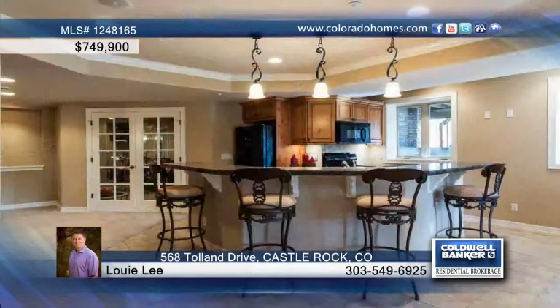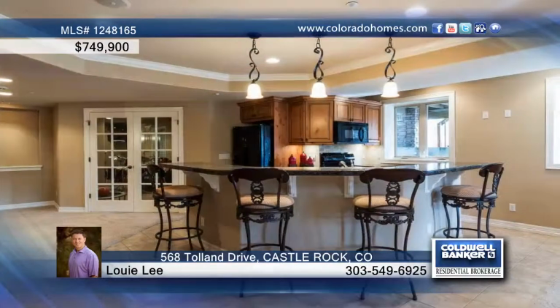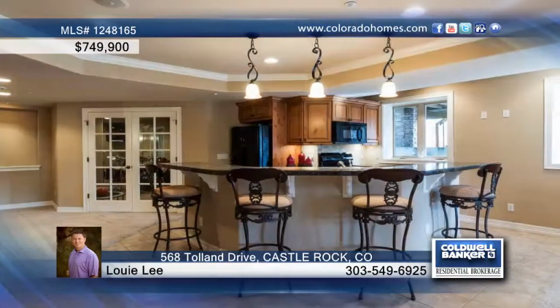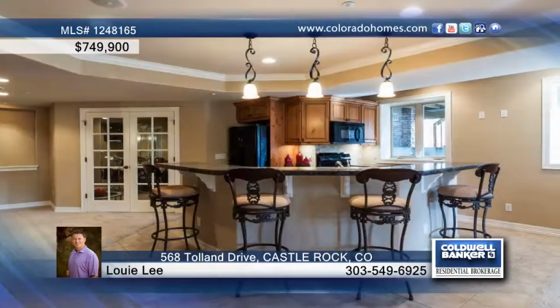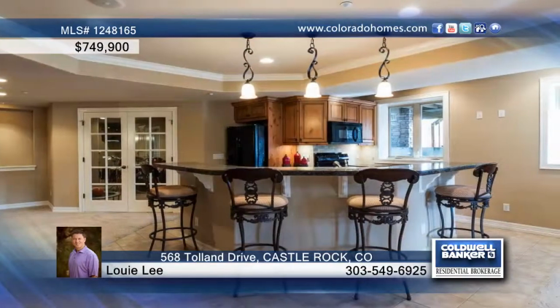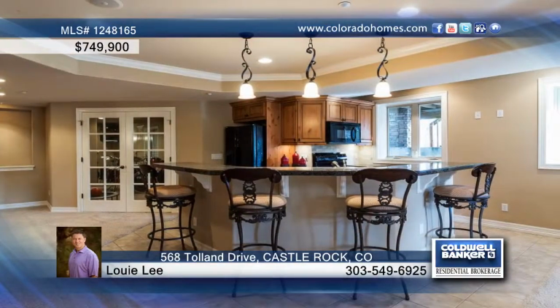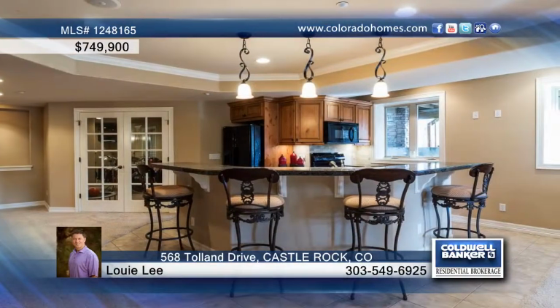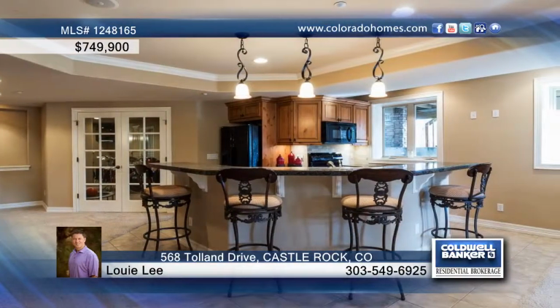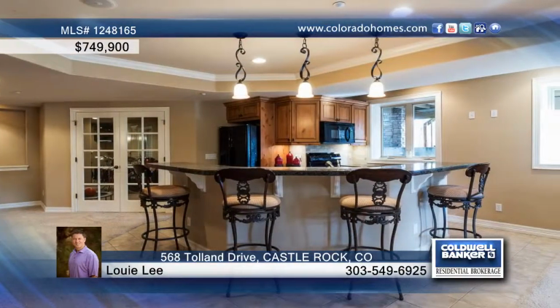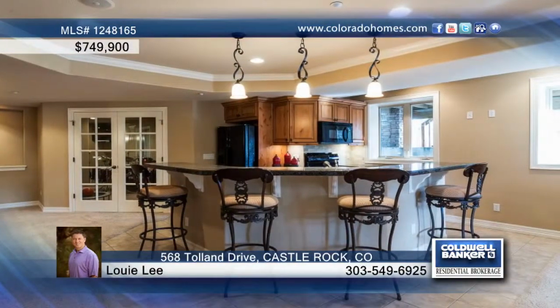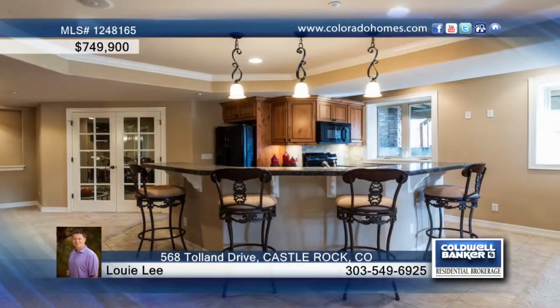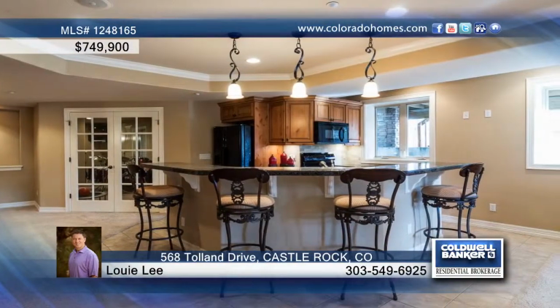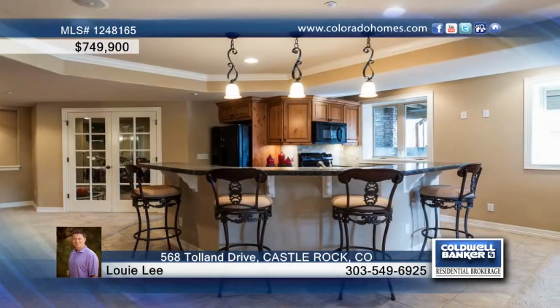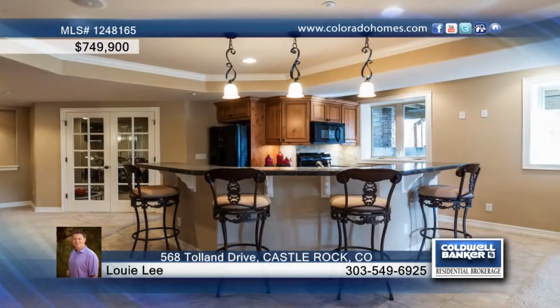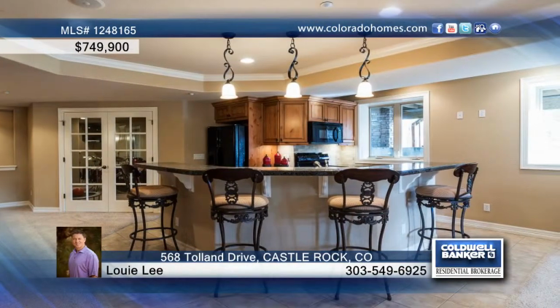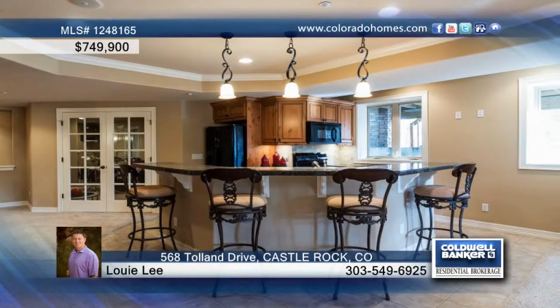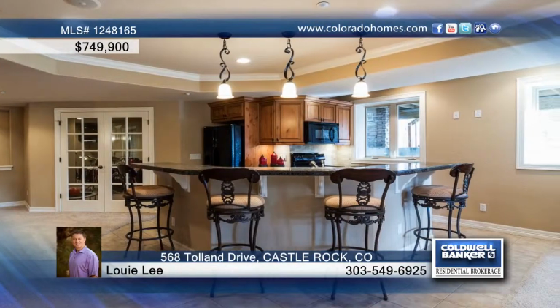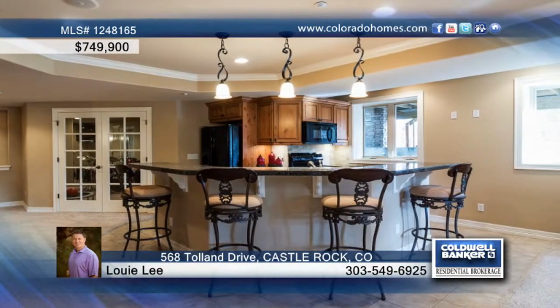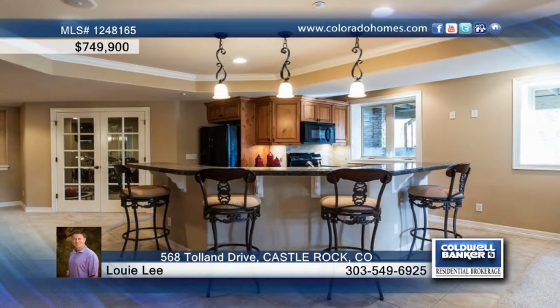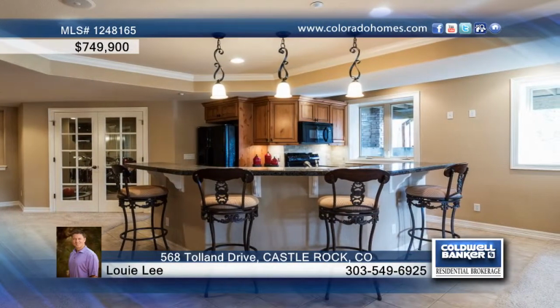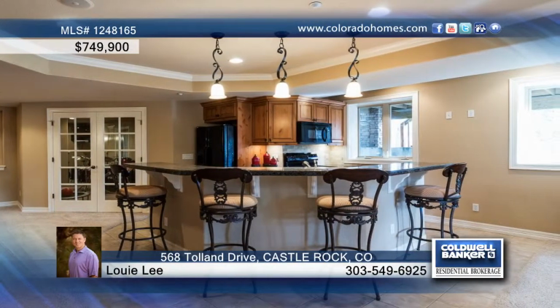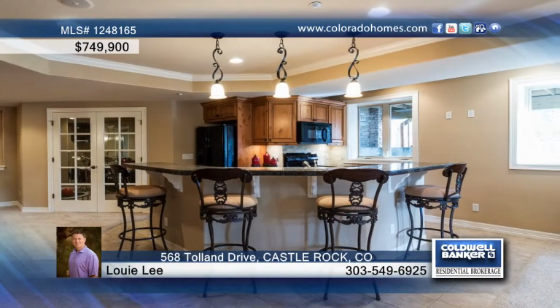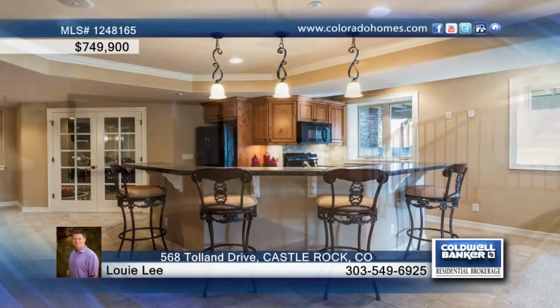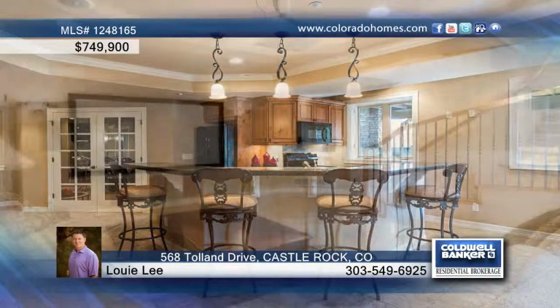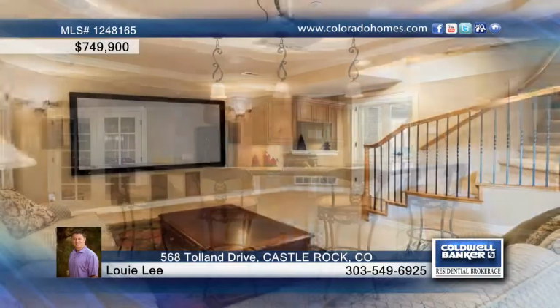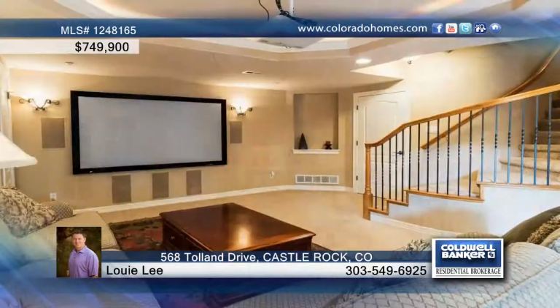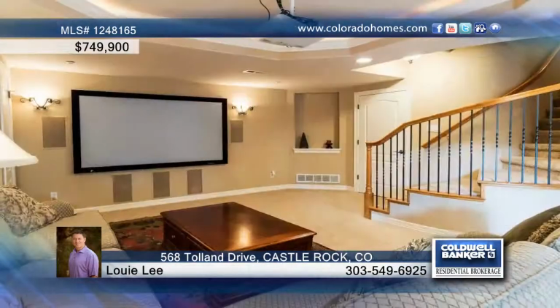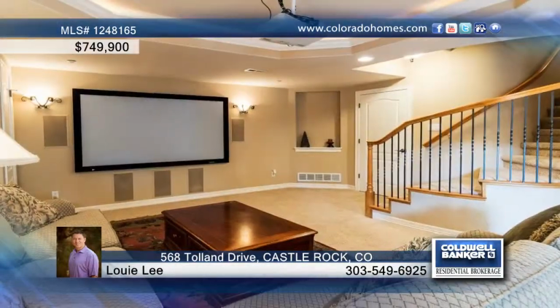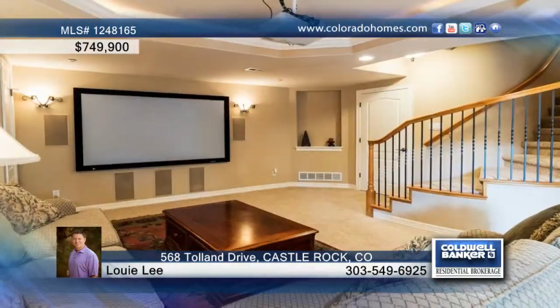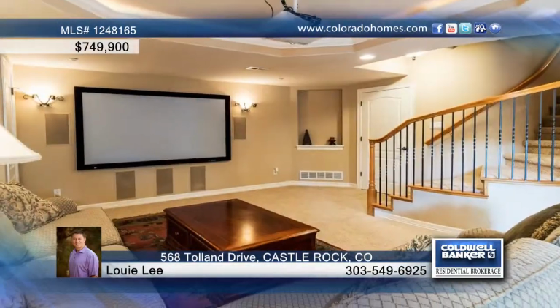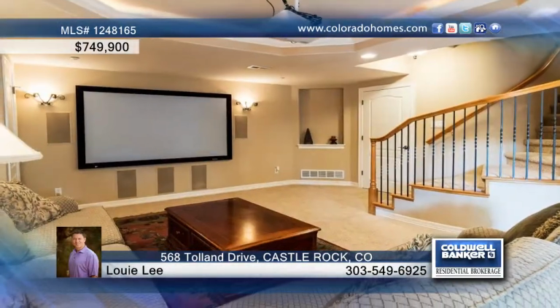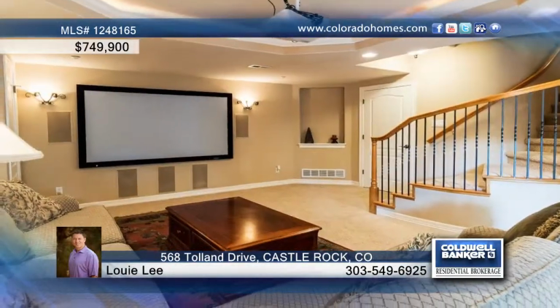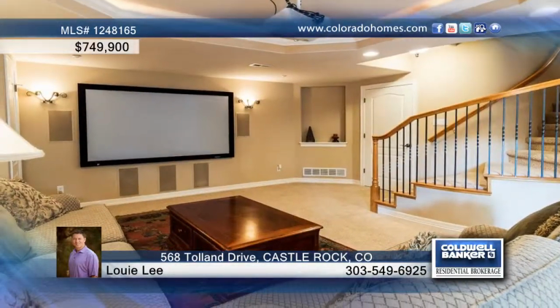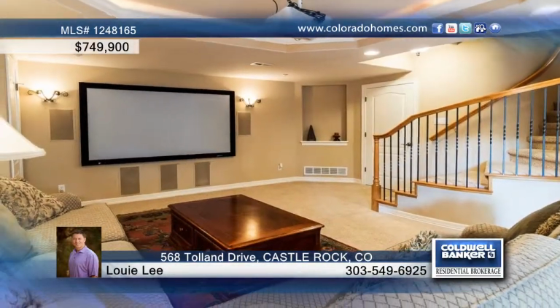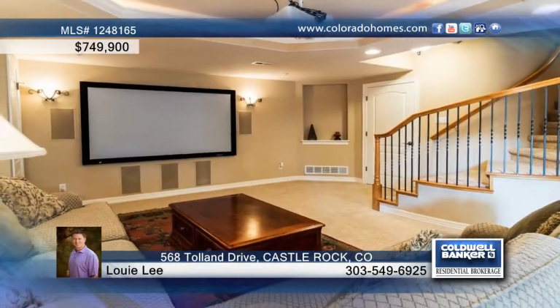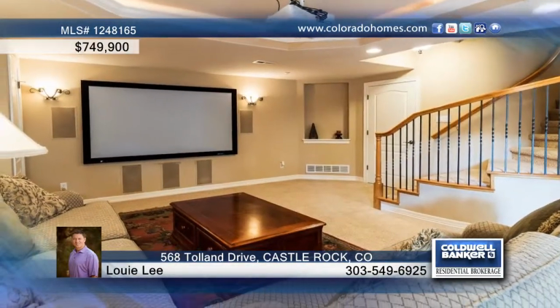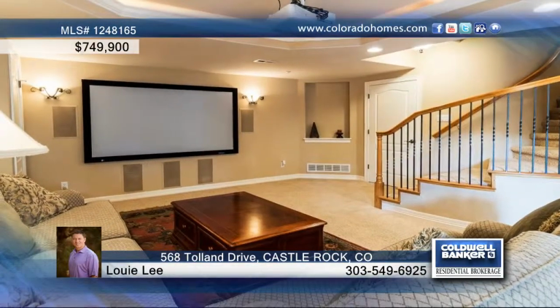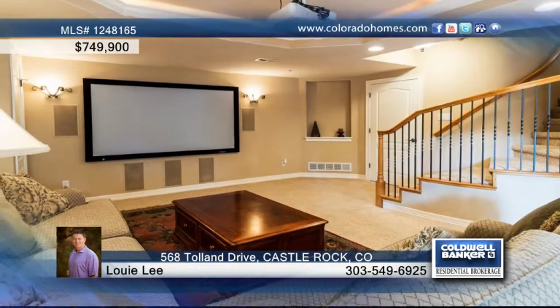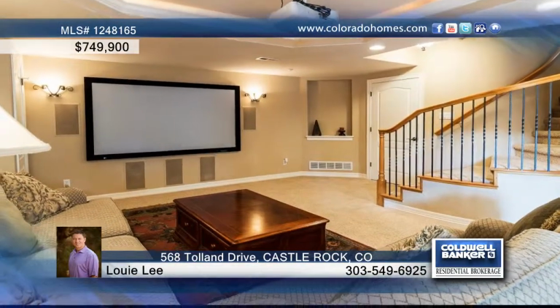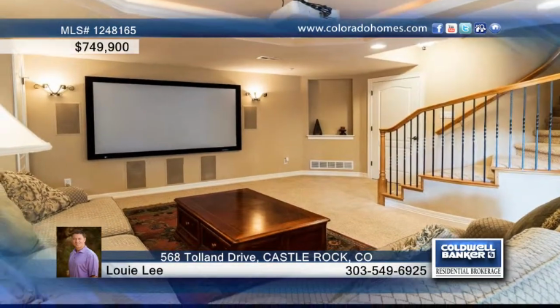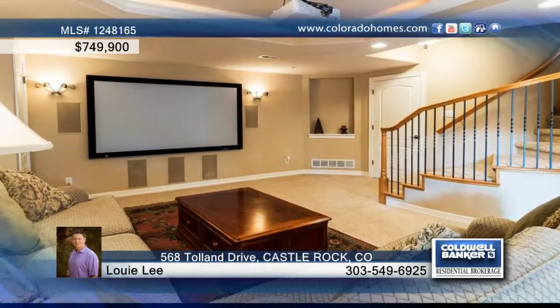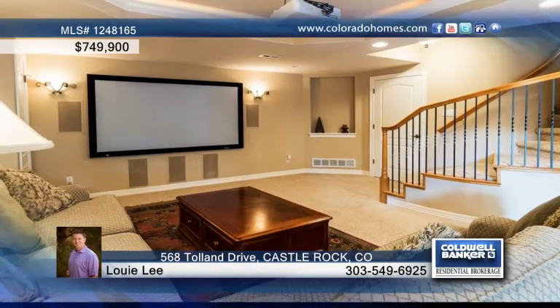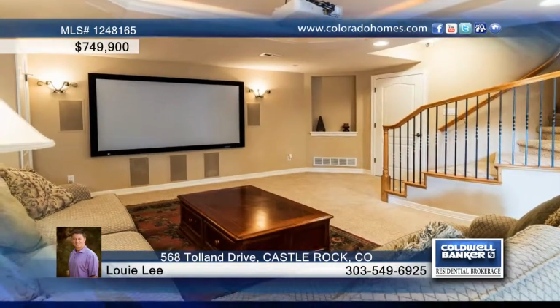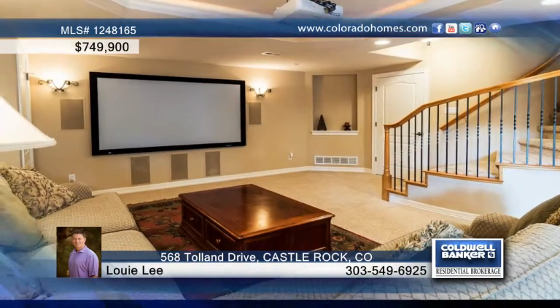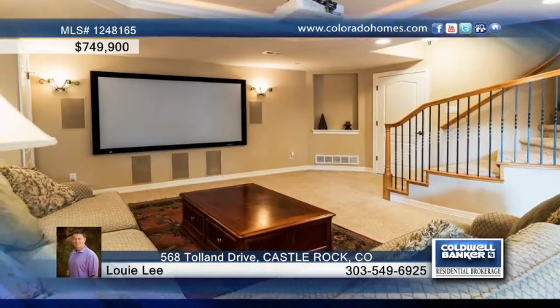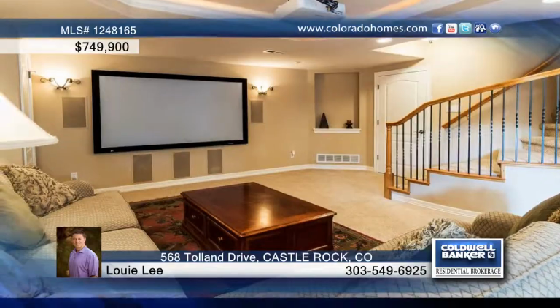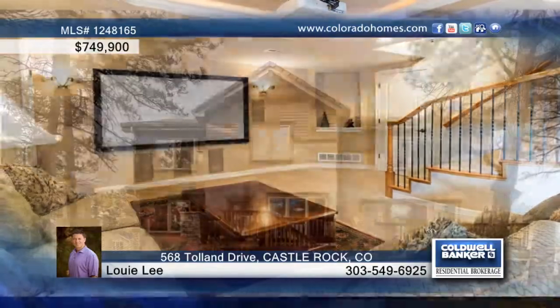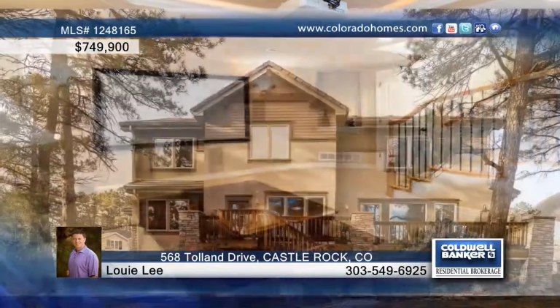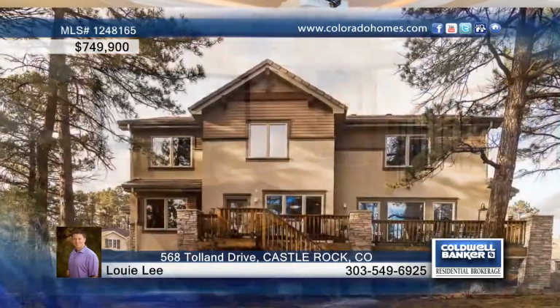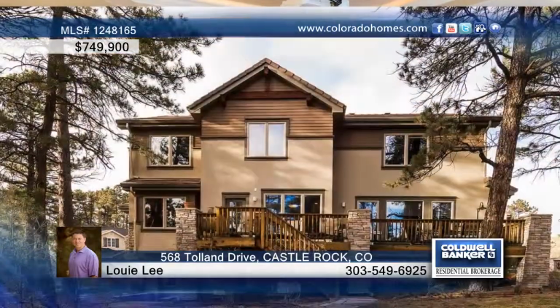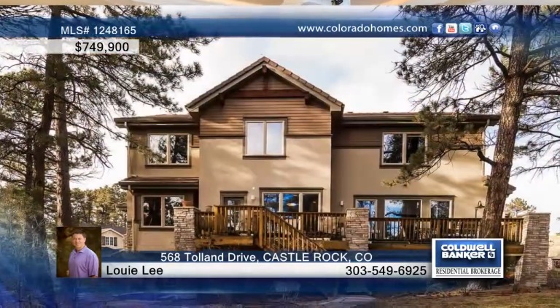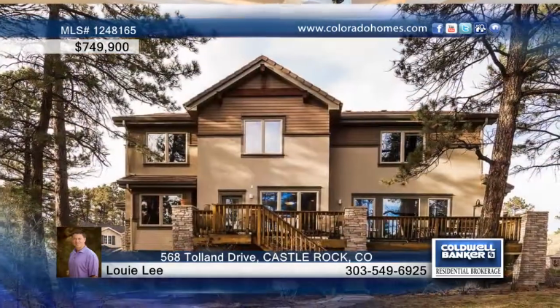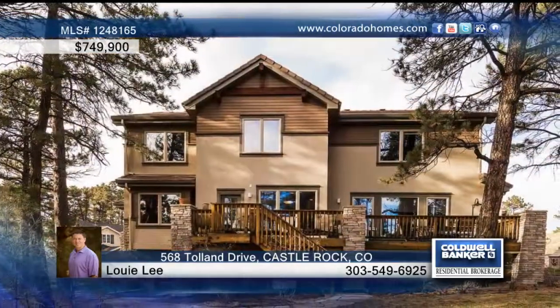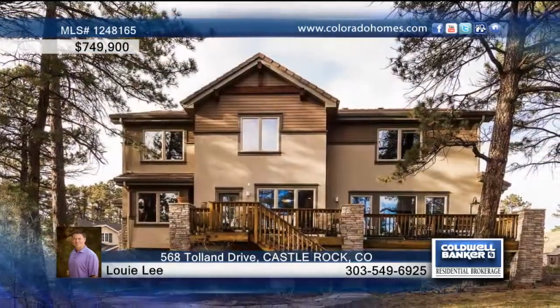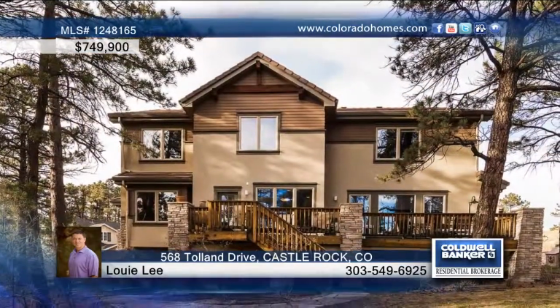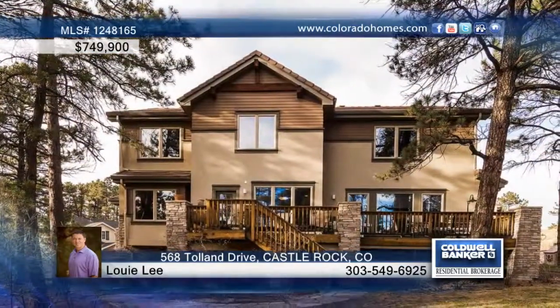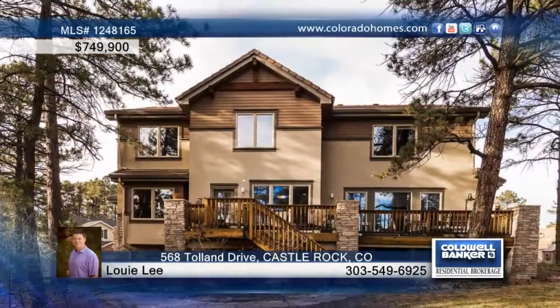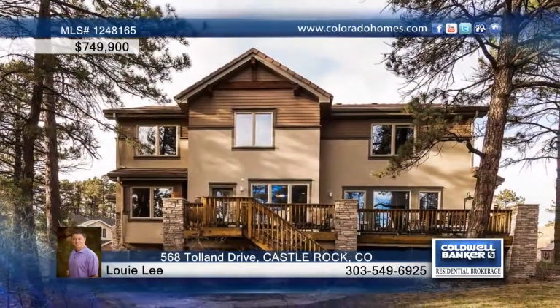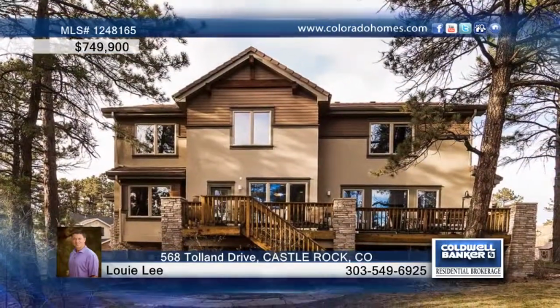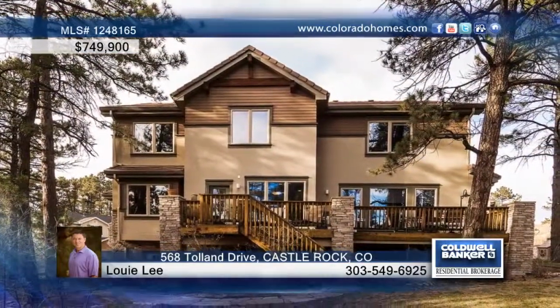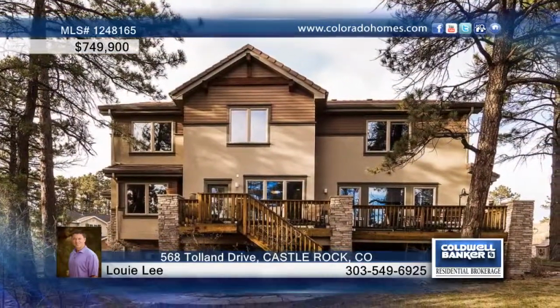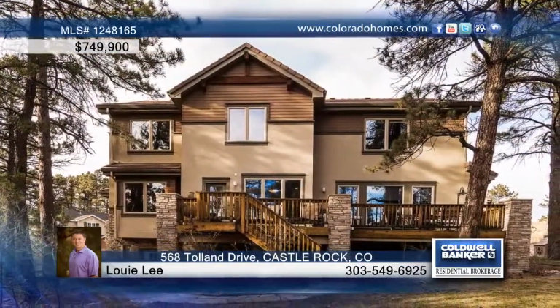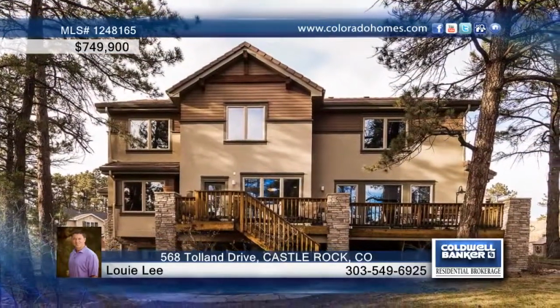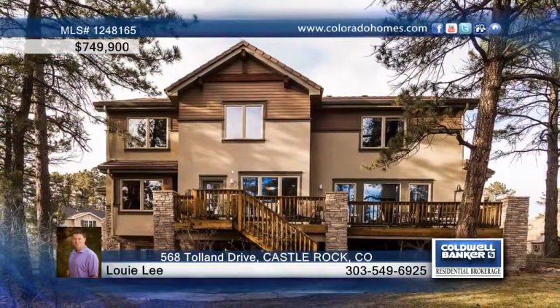This private wooded setting has a rare flat oversized backyard and boasts a large Trex deck and lots of space for your favorite outdoor sport.